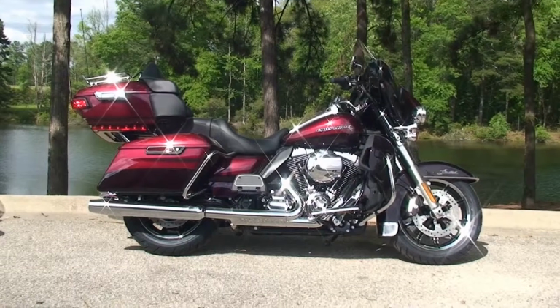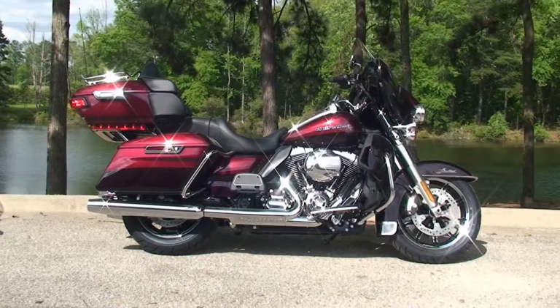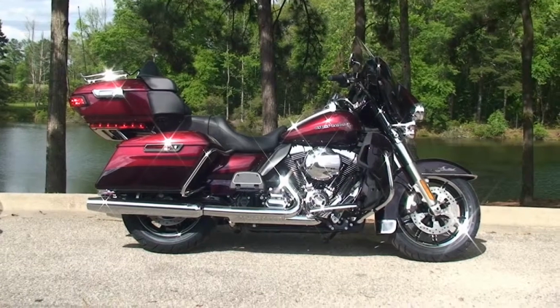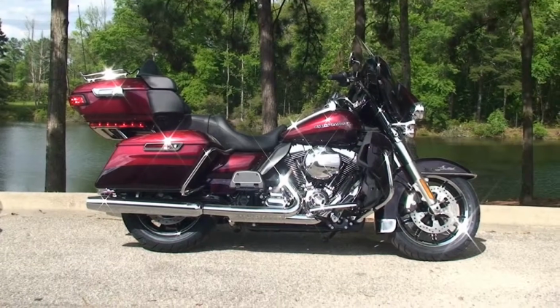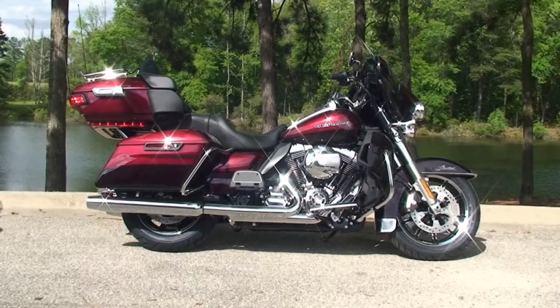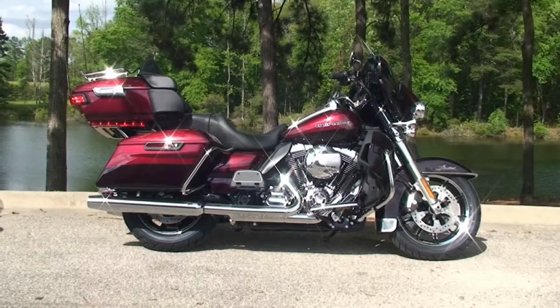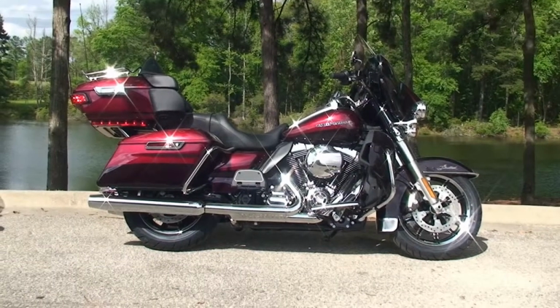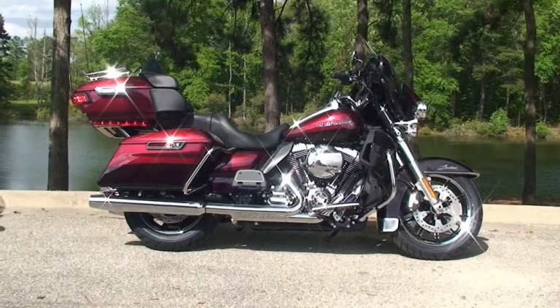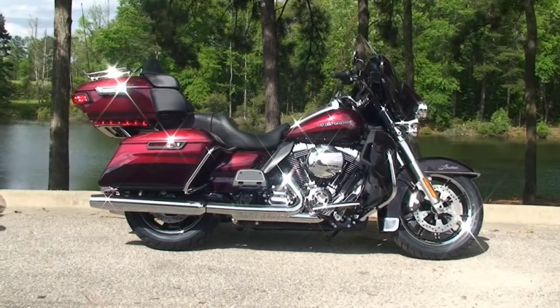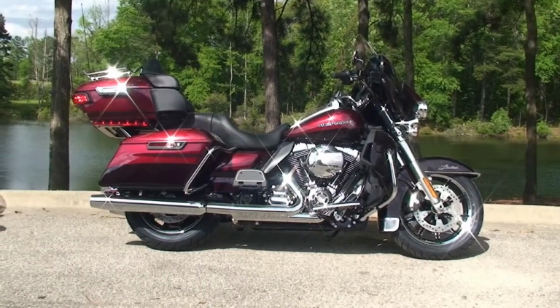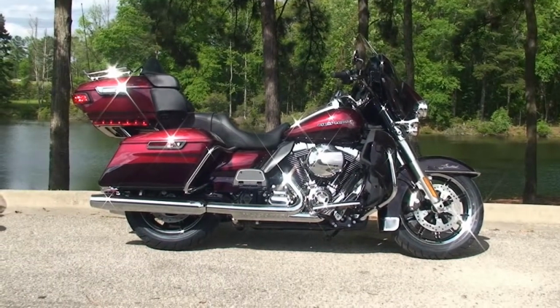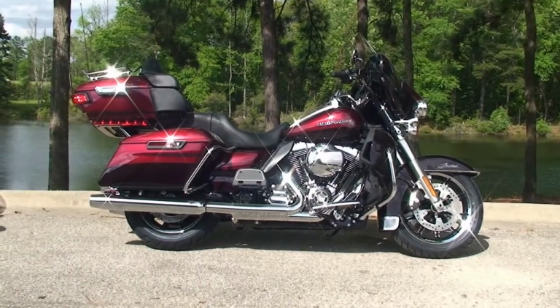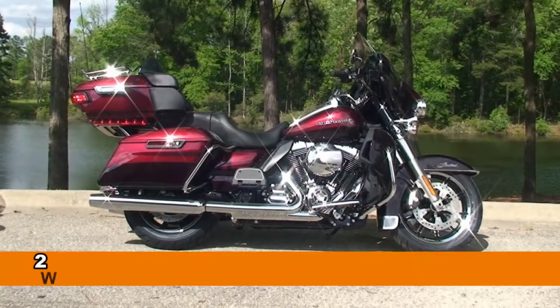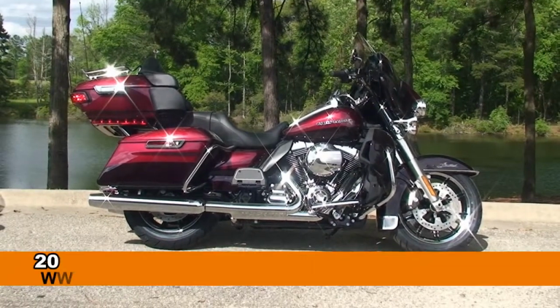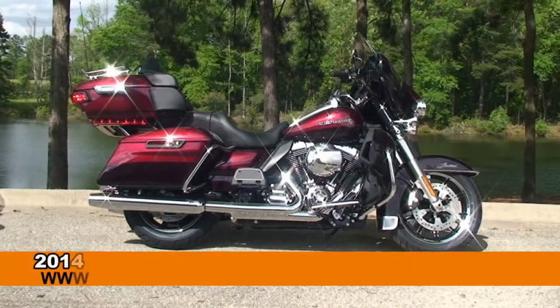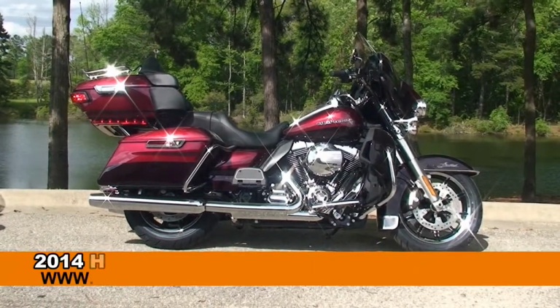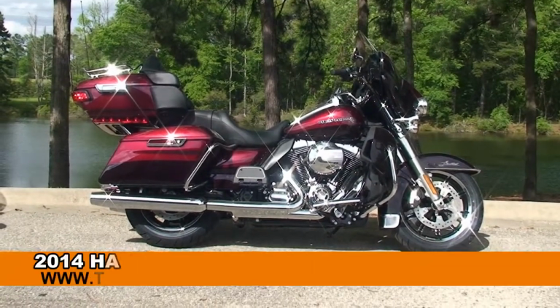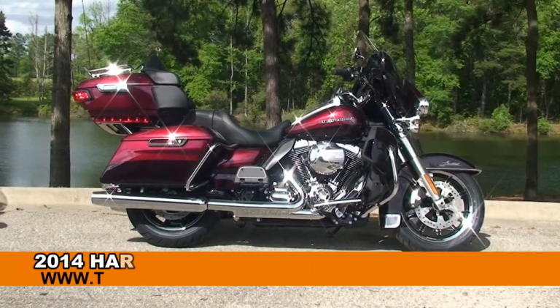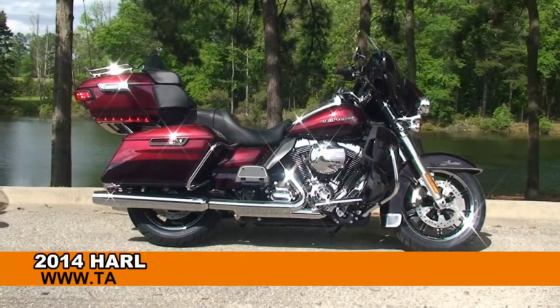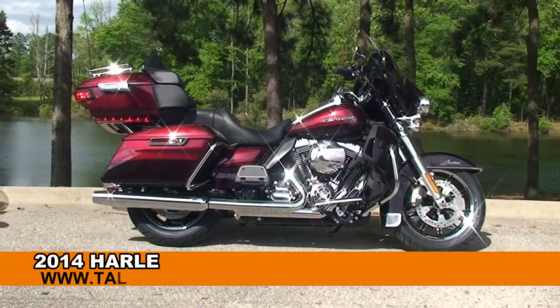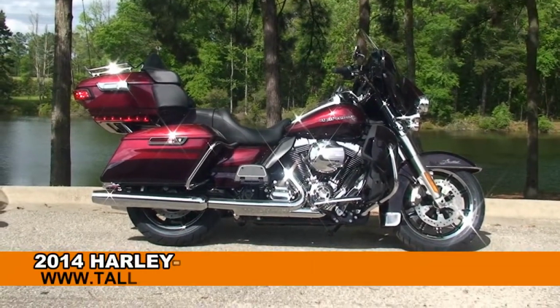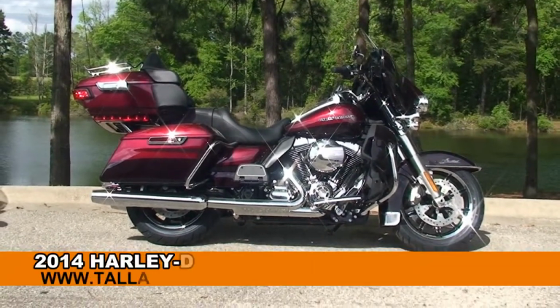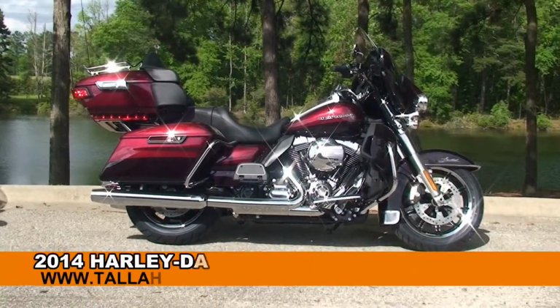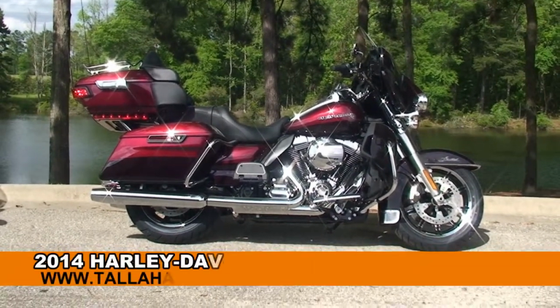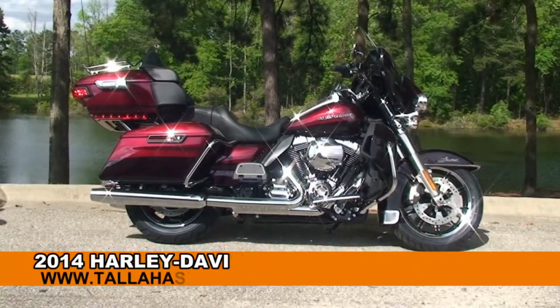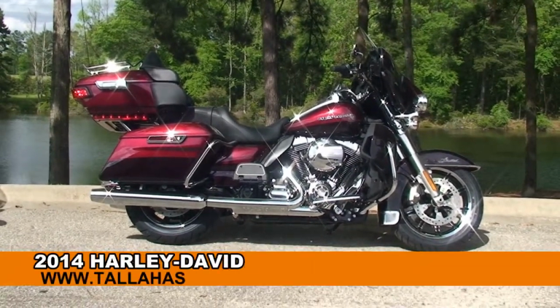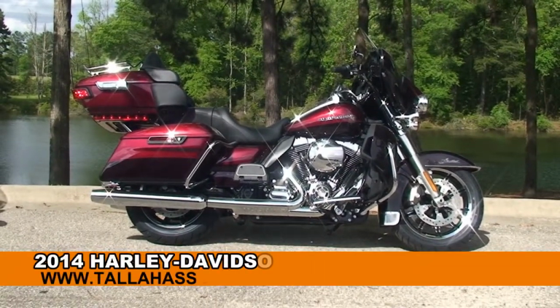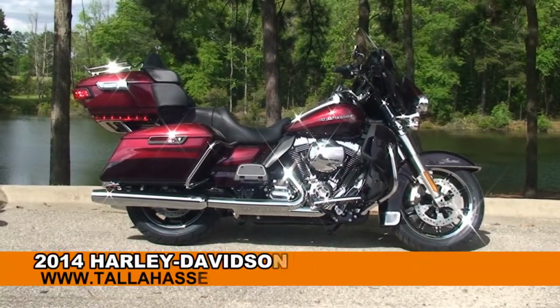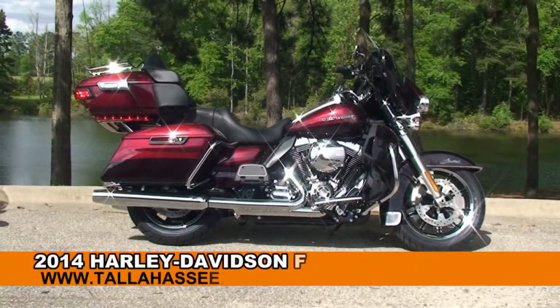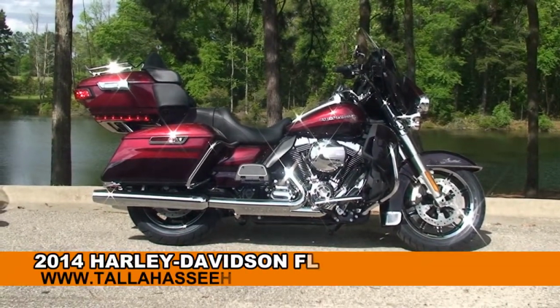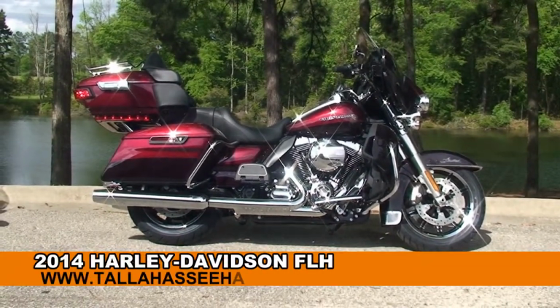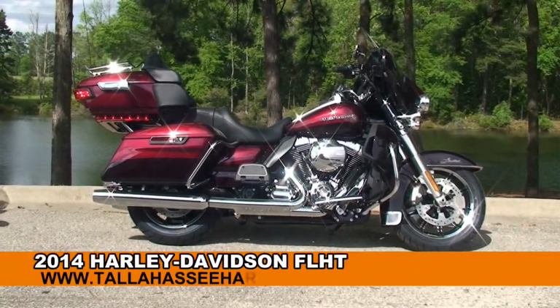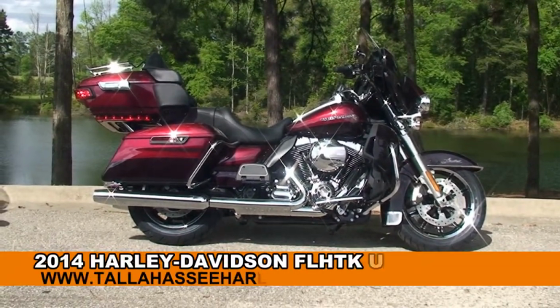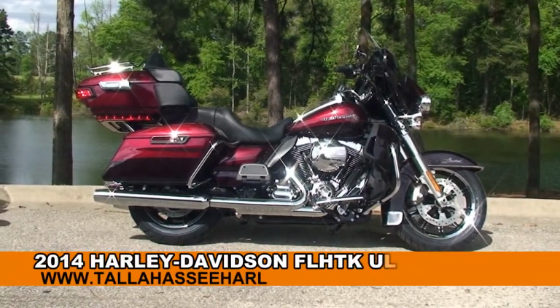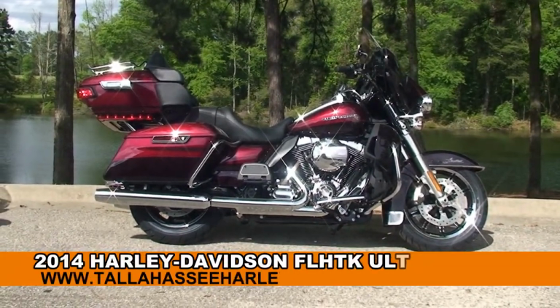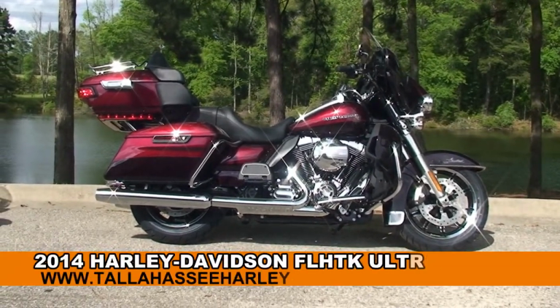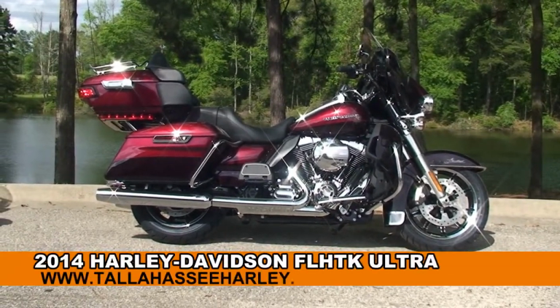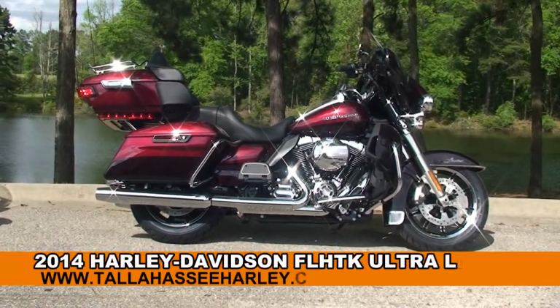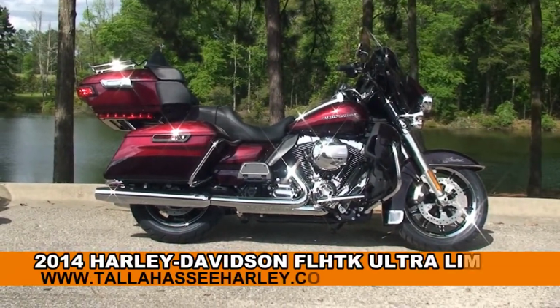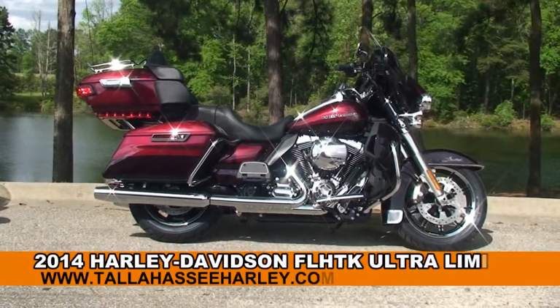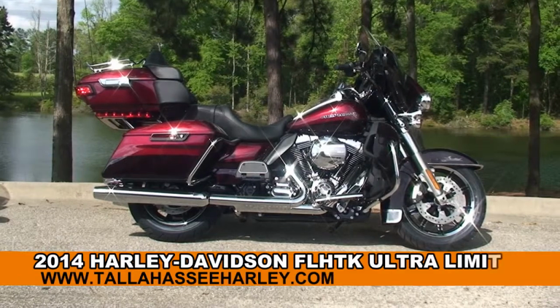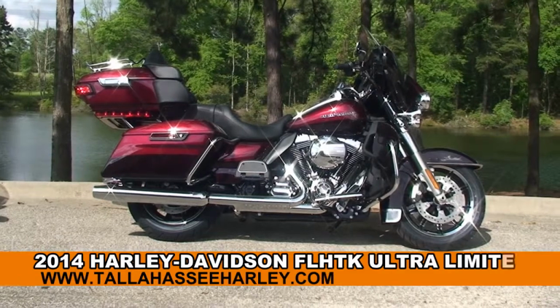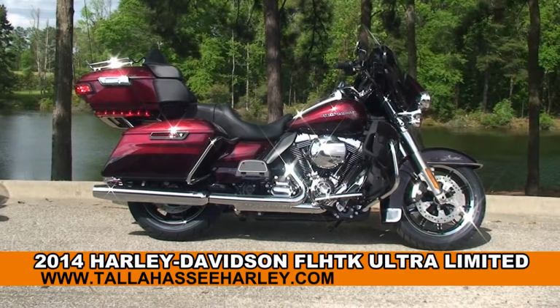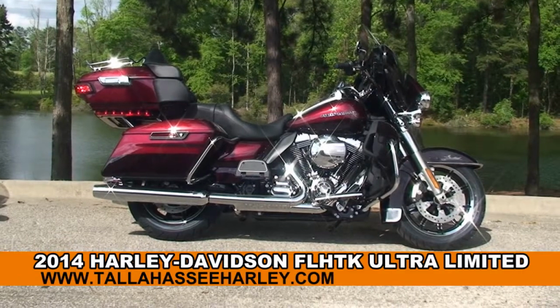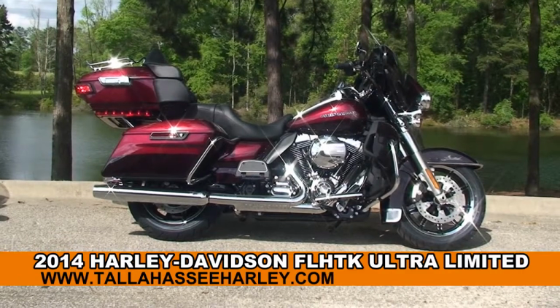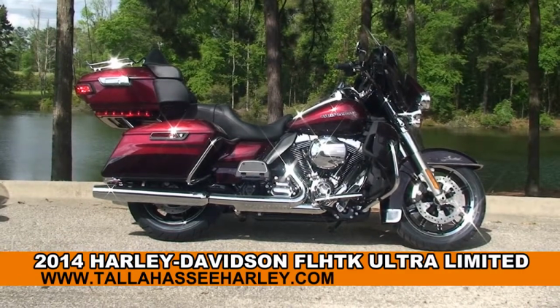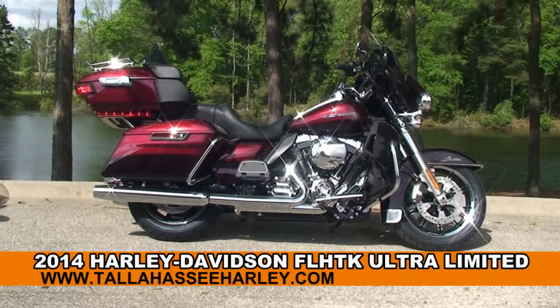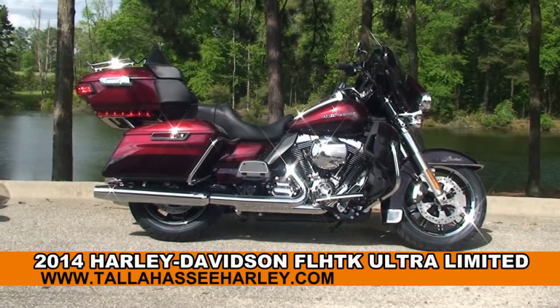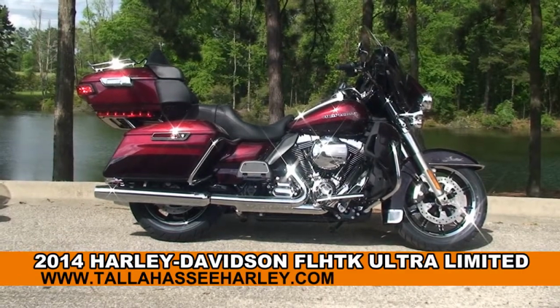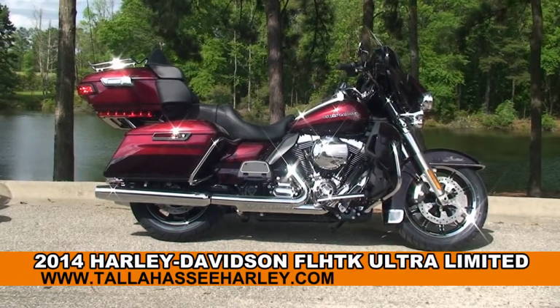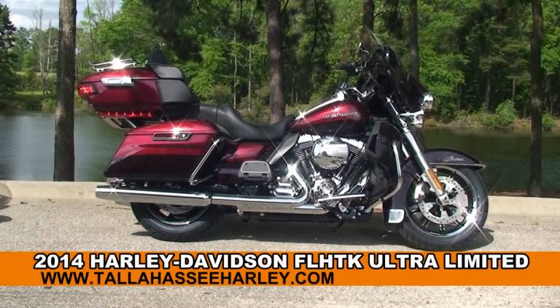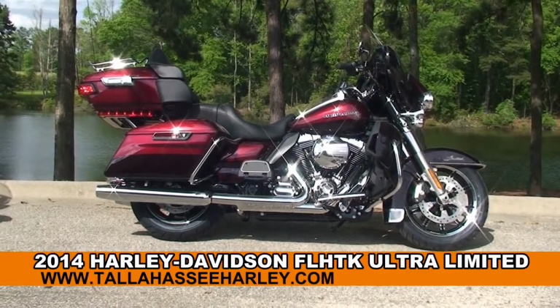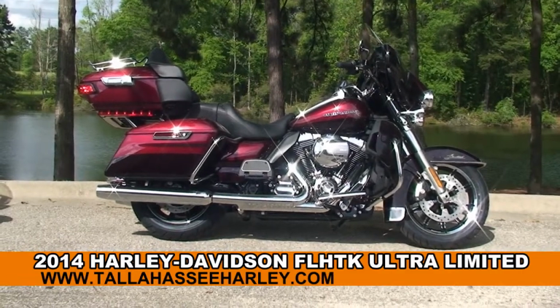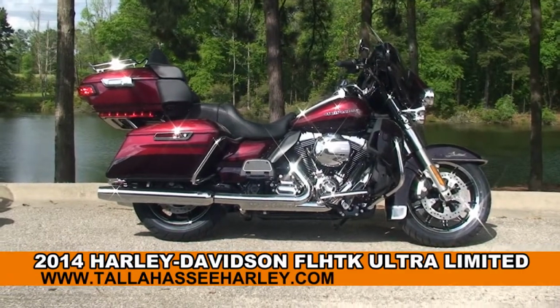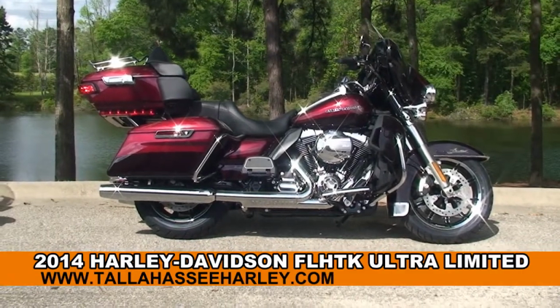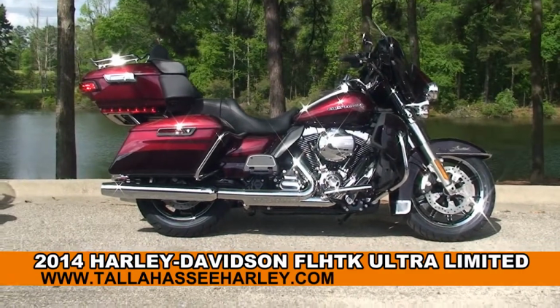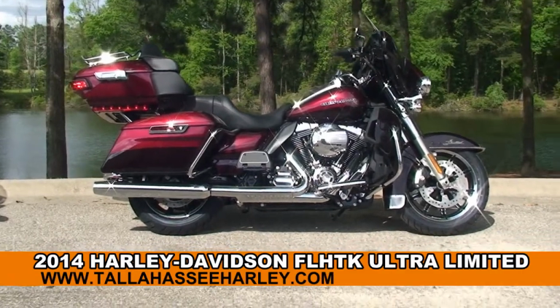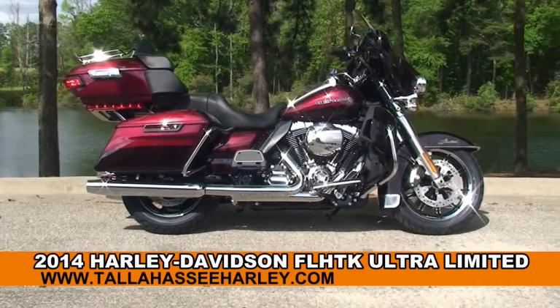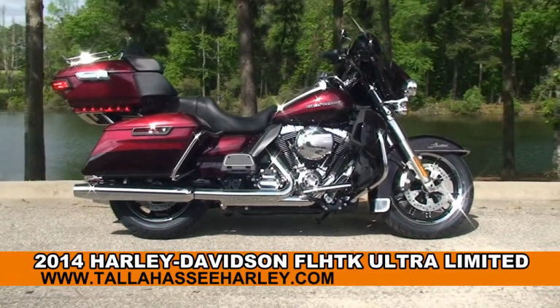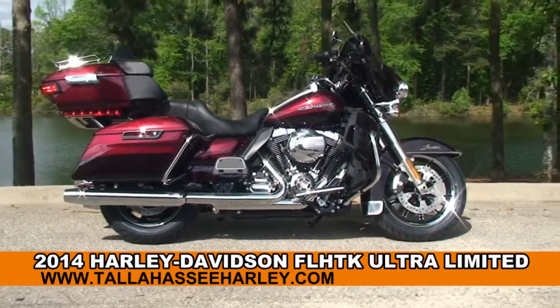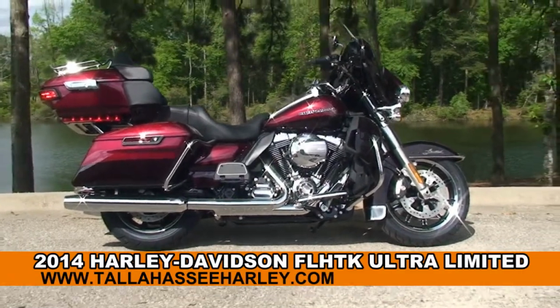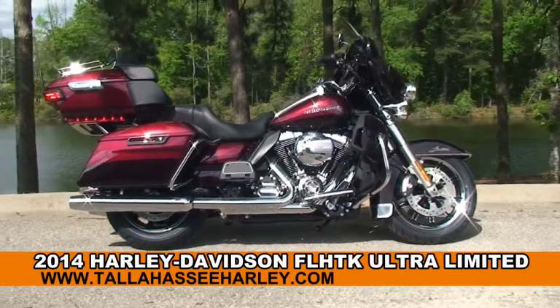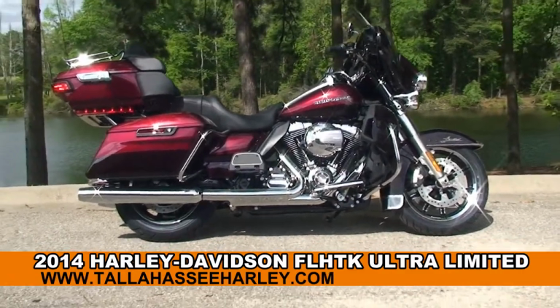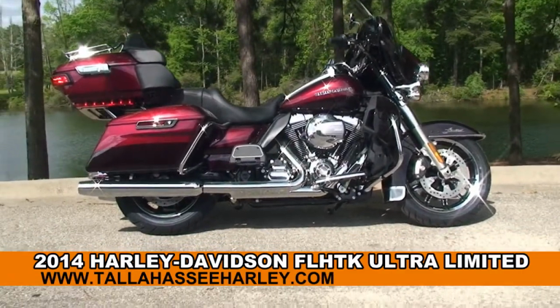Welcome everyone to the world famous Tallahassee Harley-Davidson. Today I've got for you this outstanding brand new 2014 Ultra Limited.